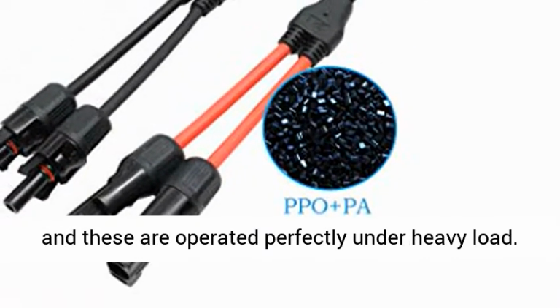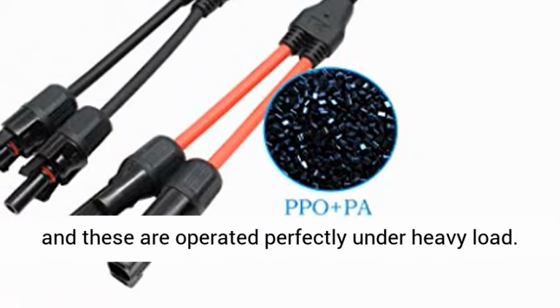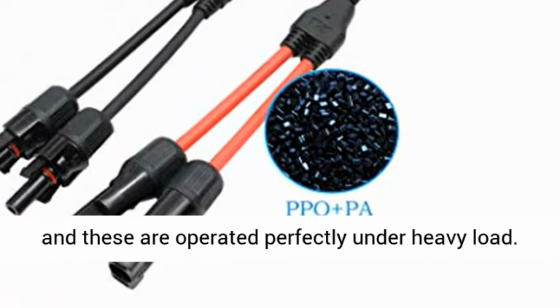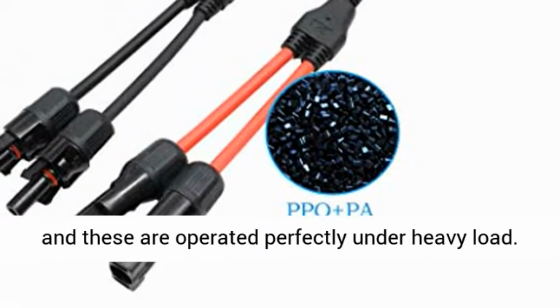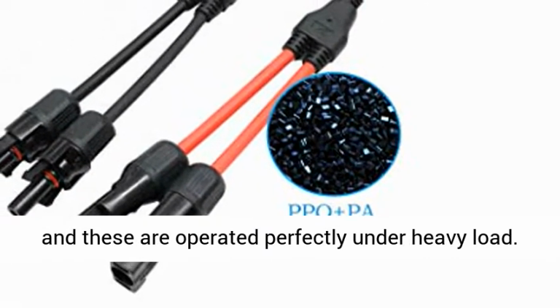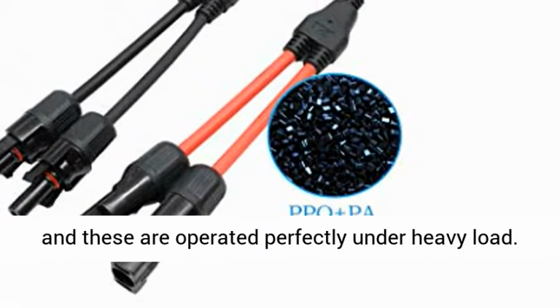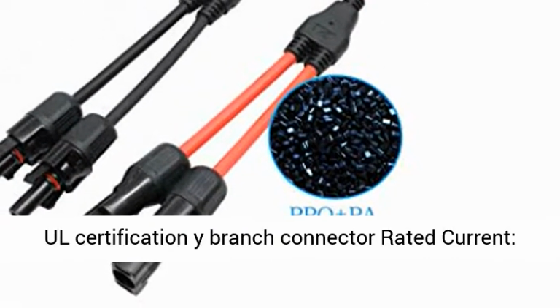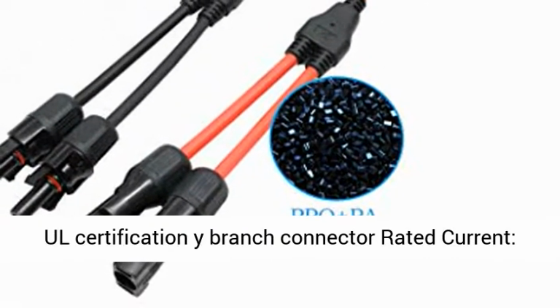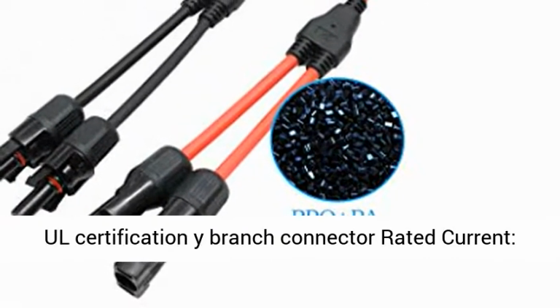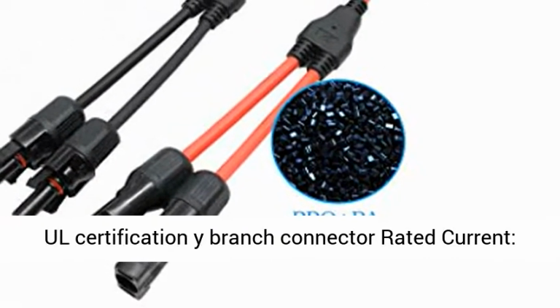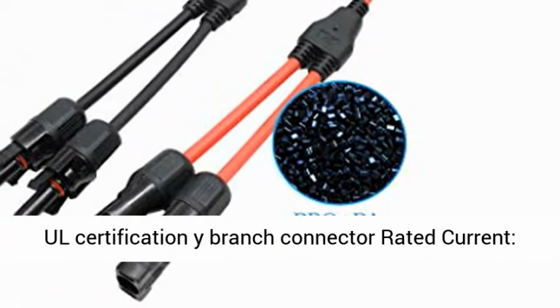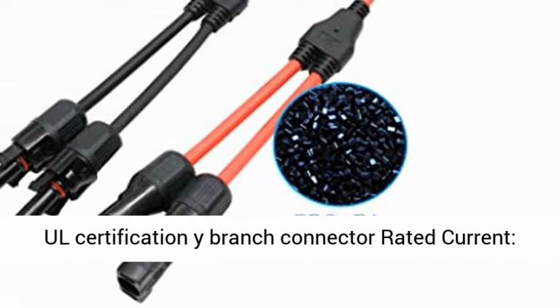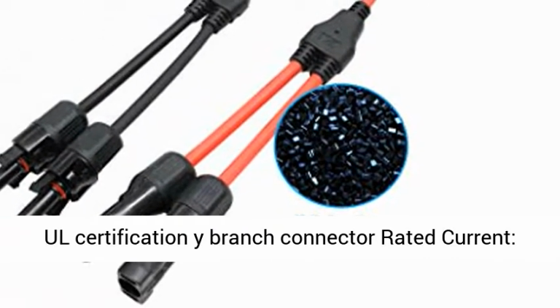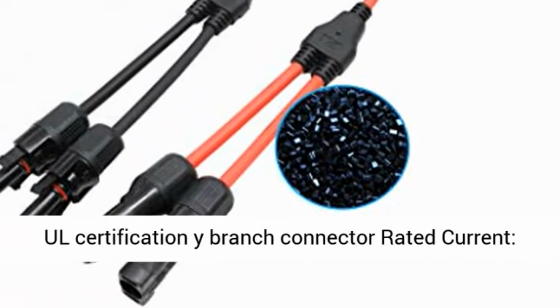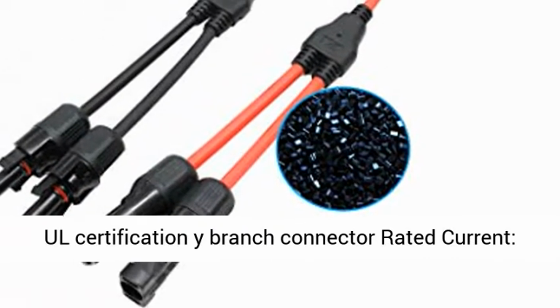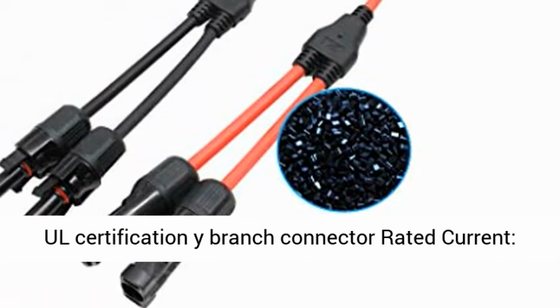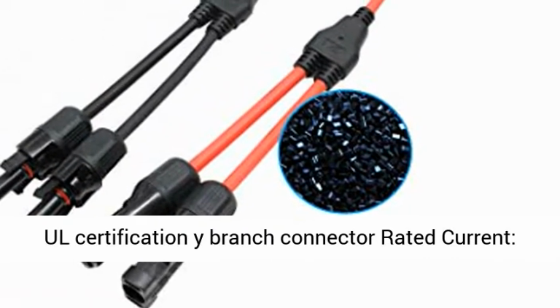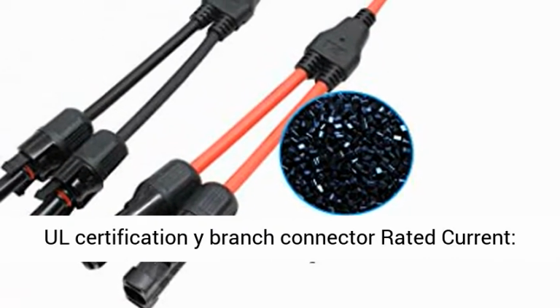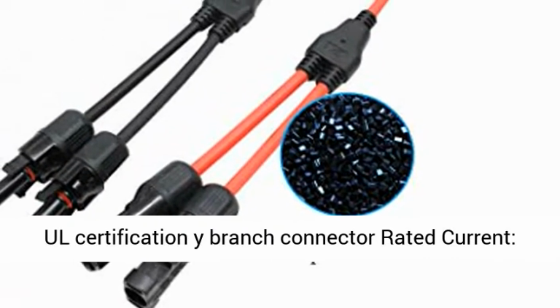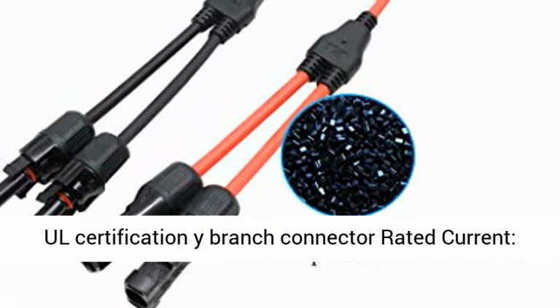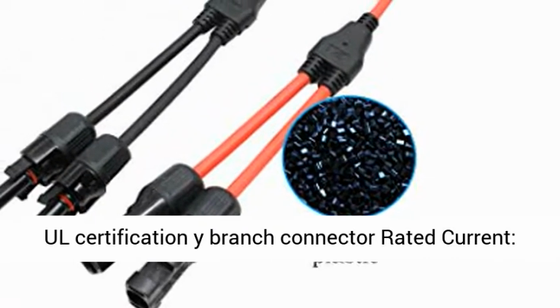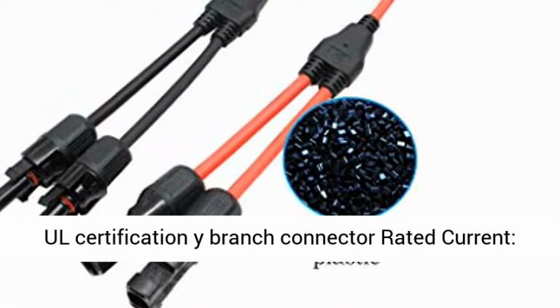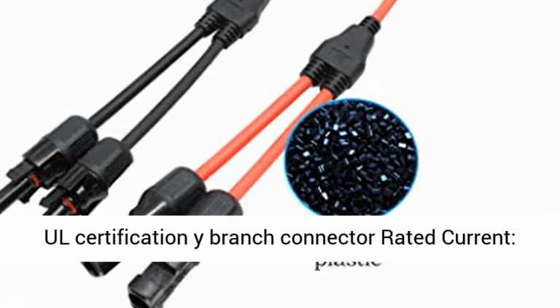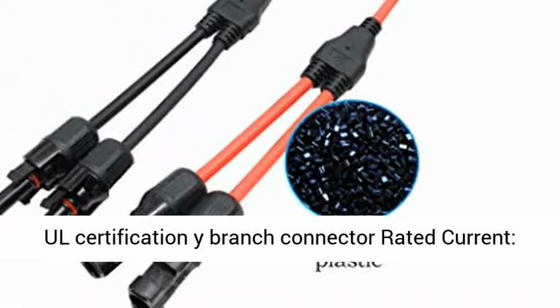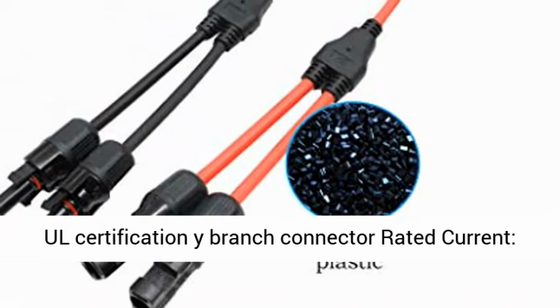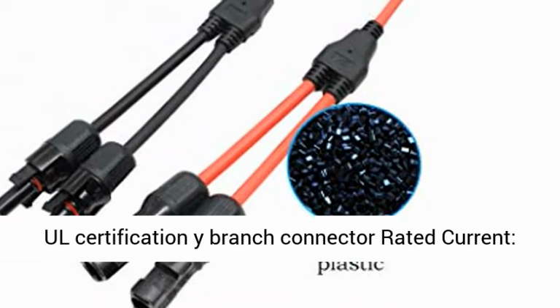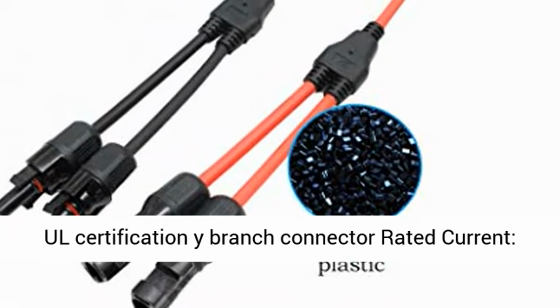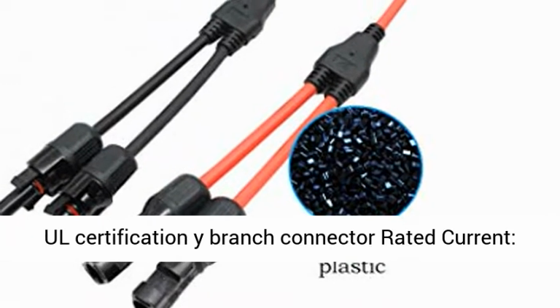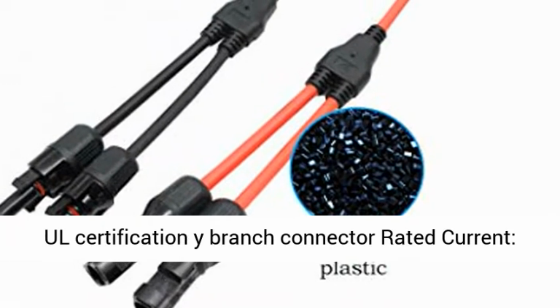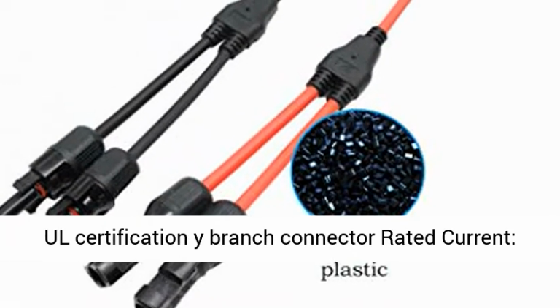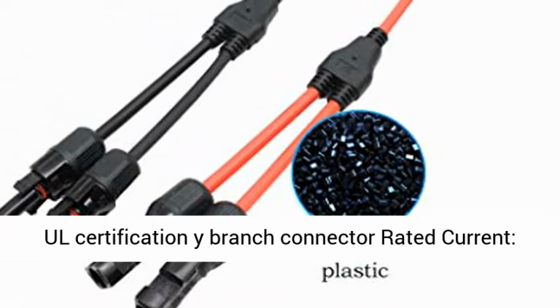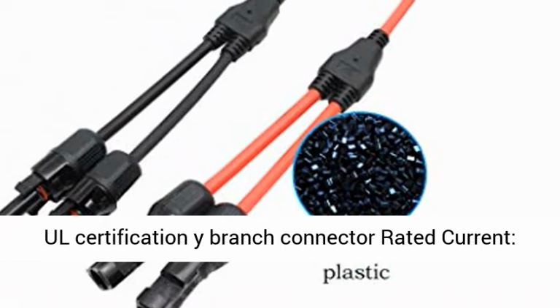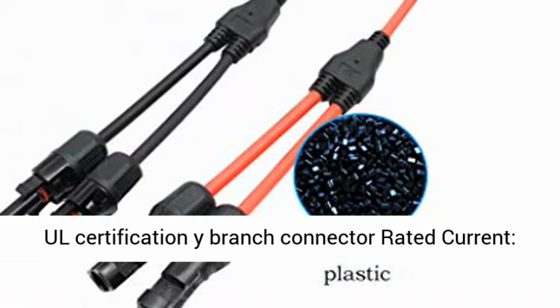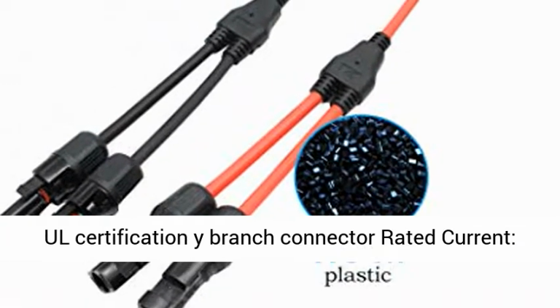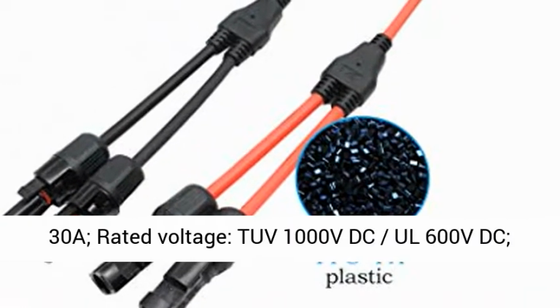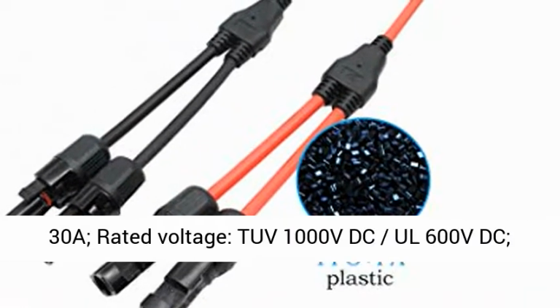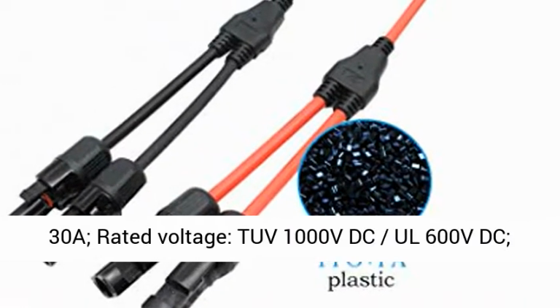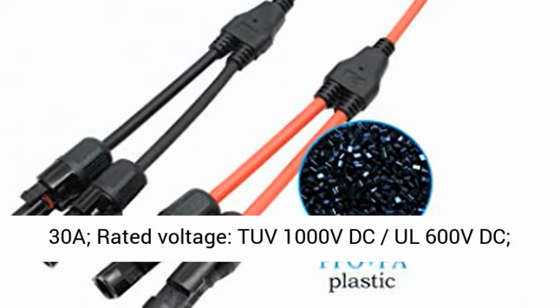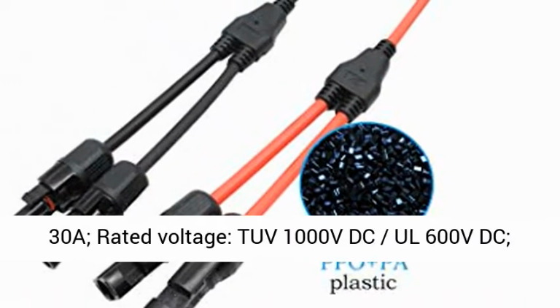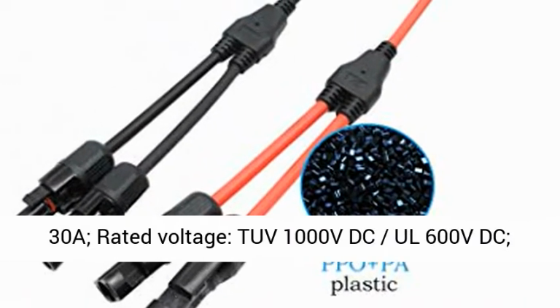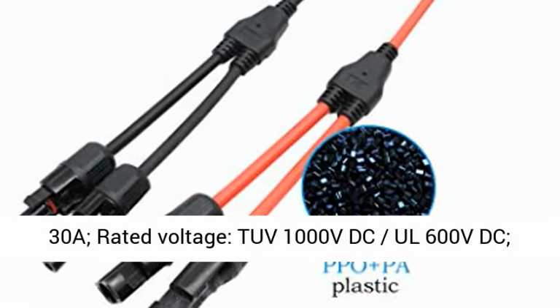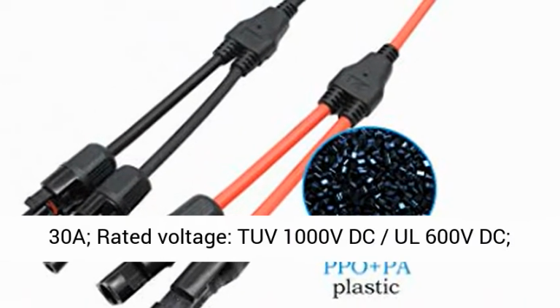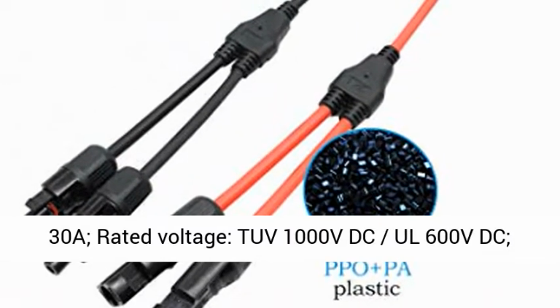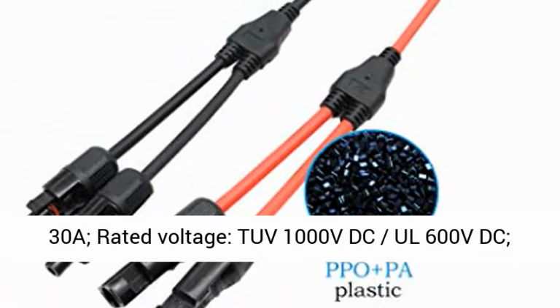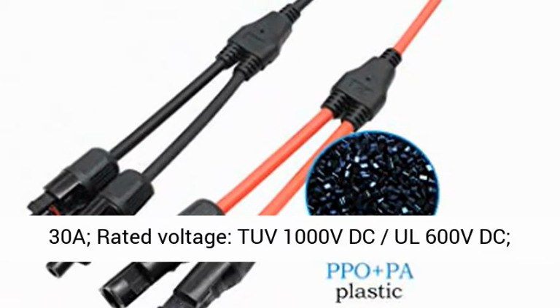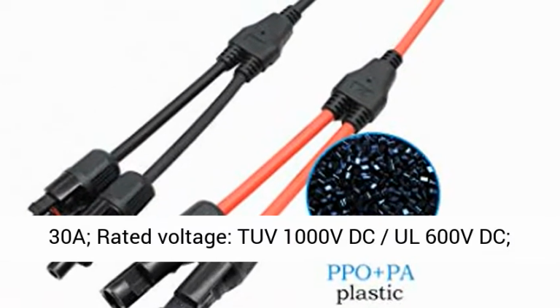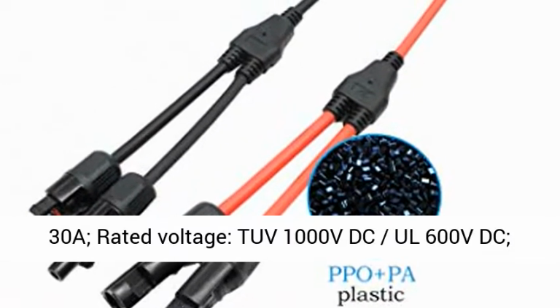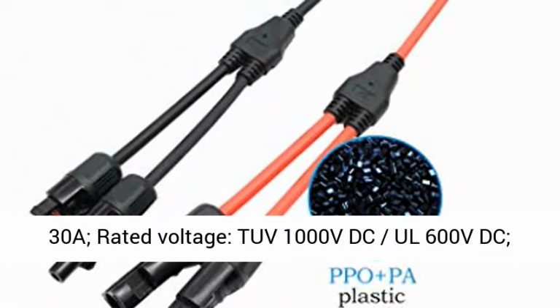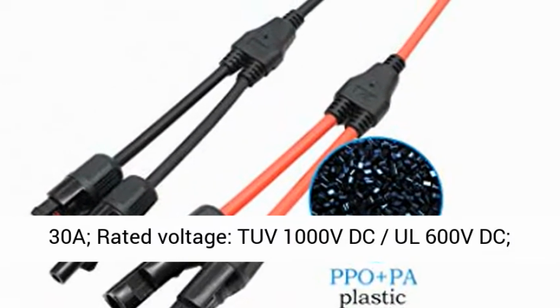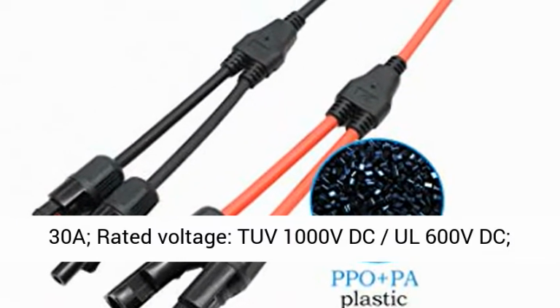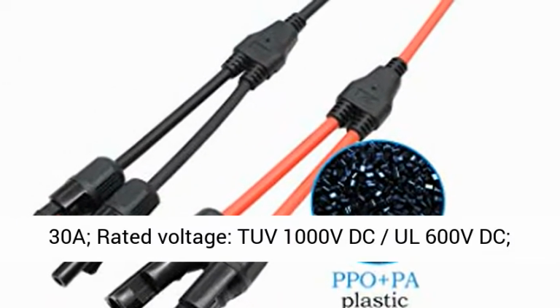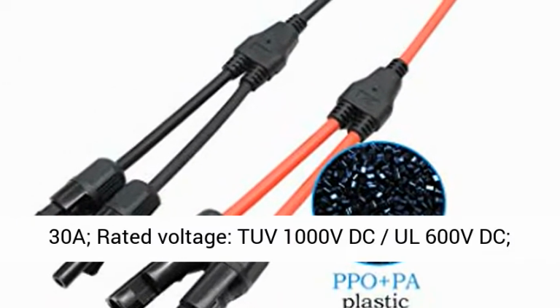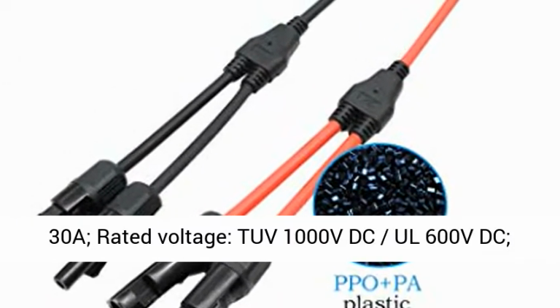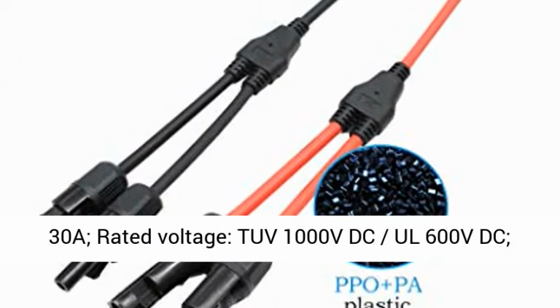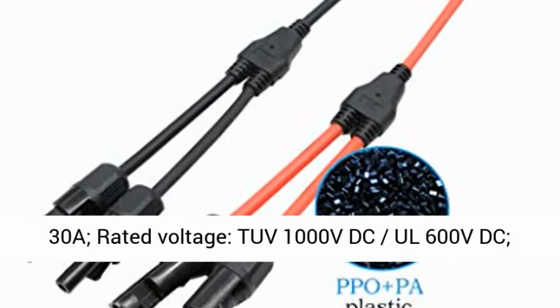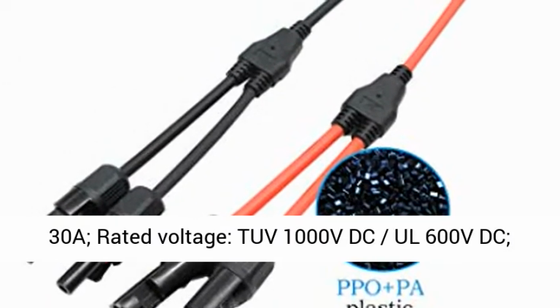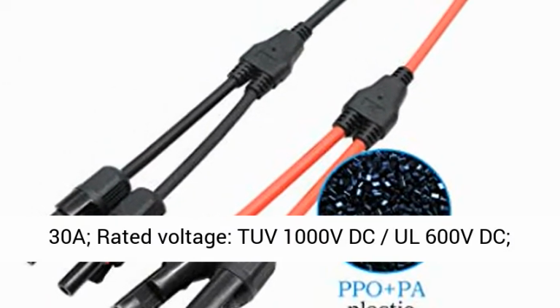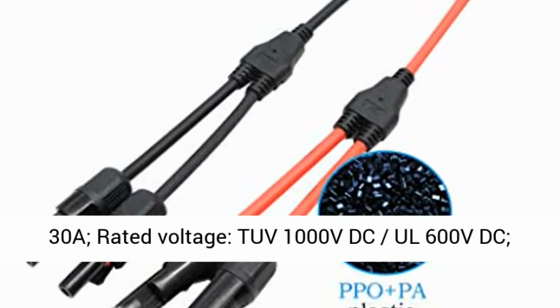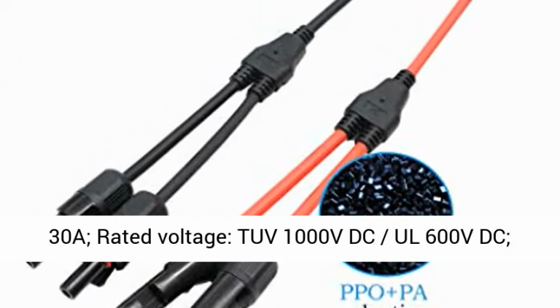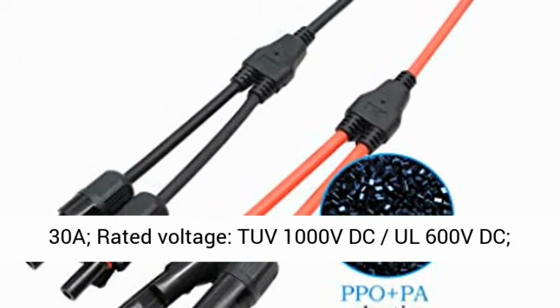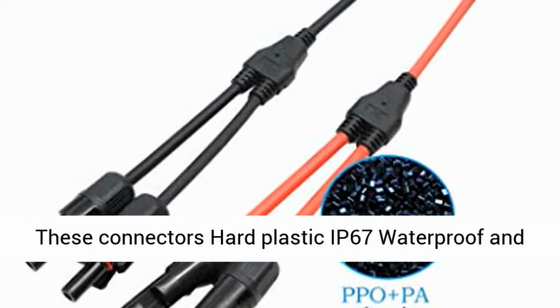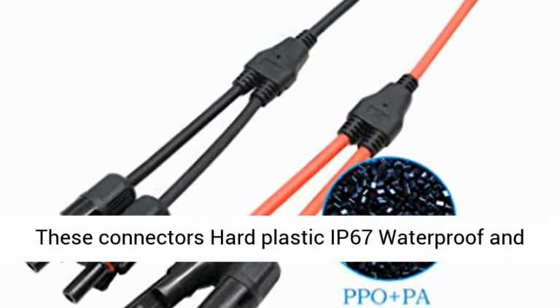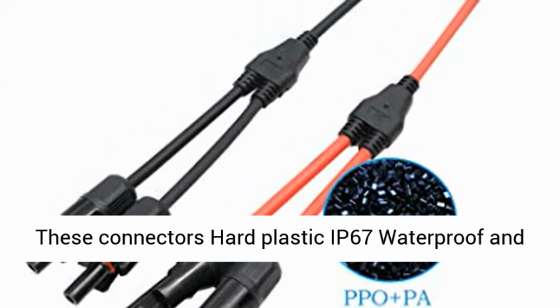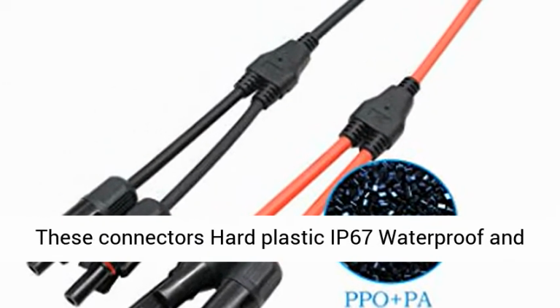UL Certification Y Branch Connector Rated Current 30A. Rated Voltage: TUV 1000 VDC, UL 600 VDC.